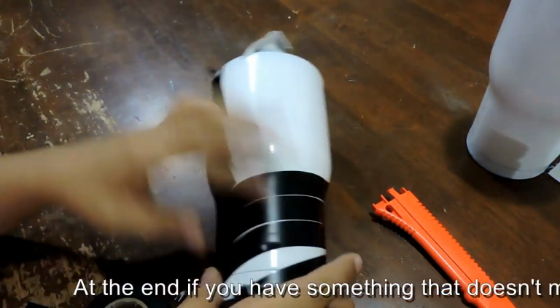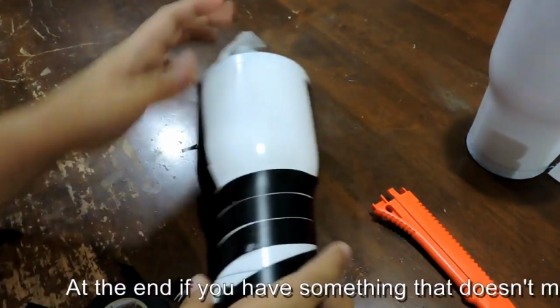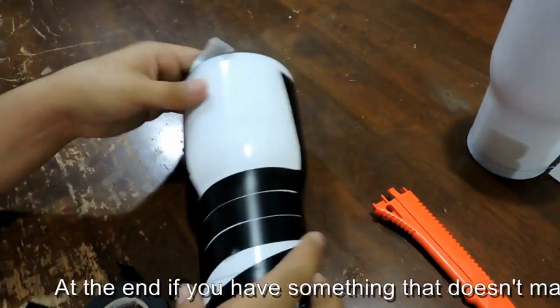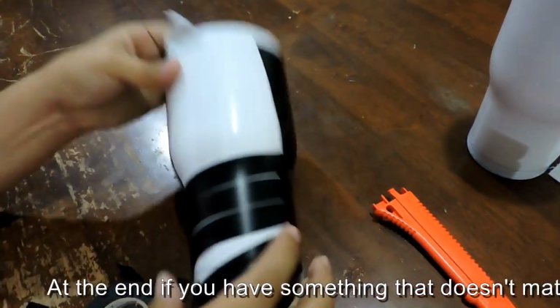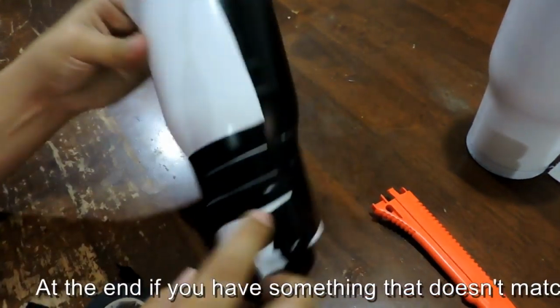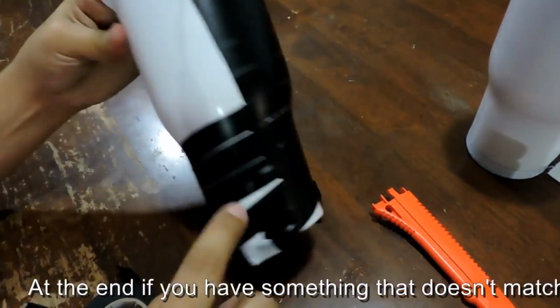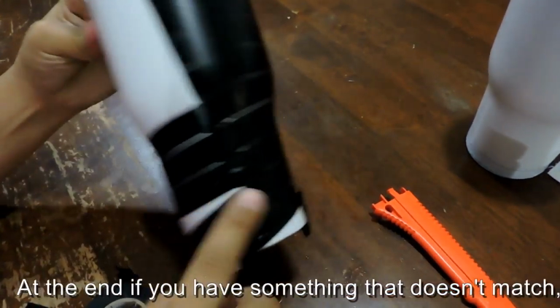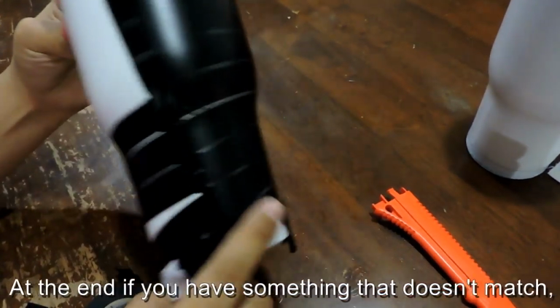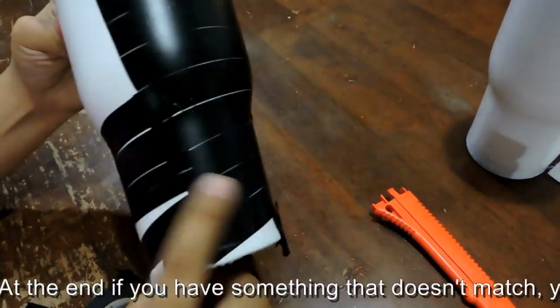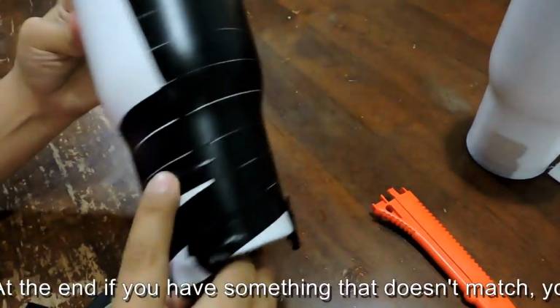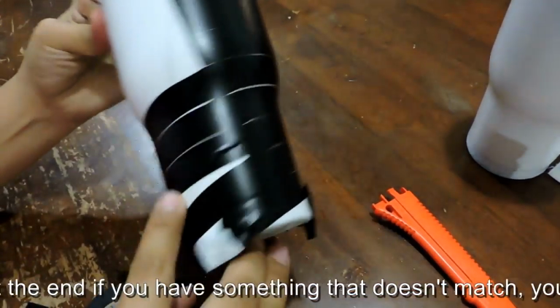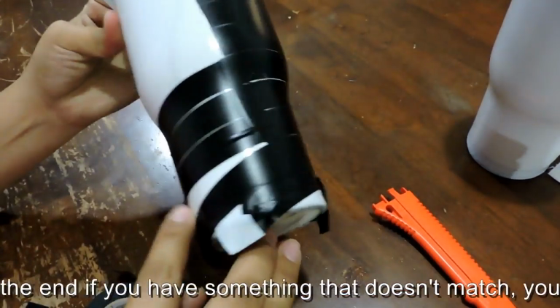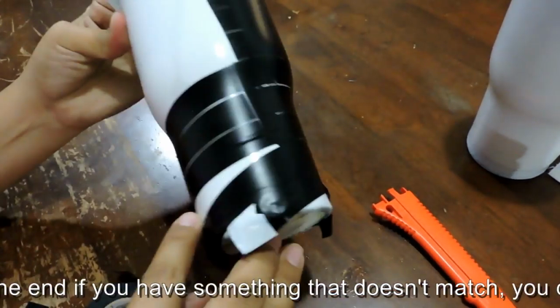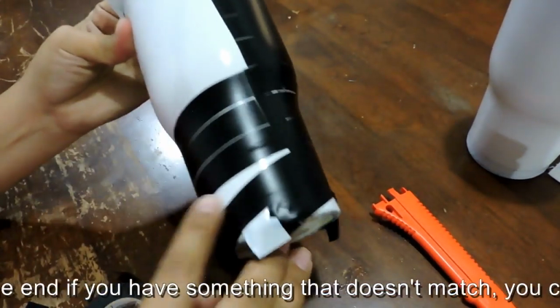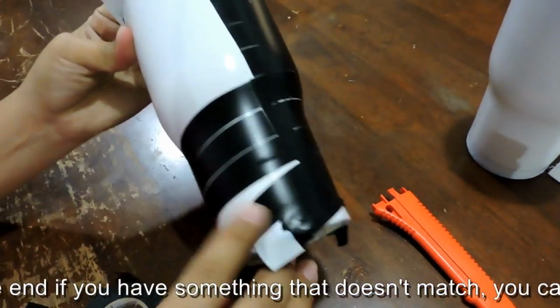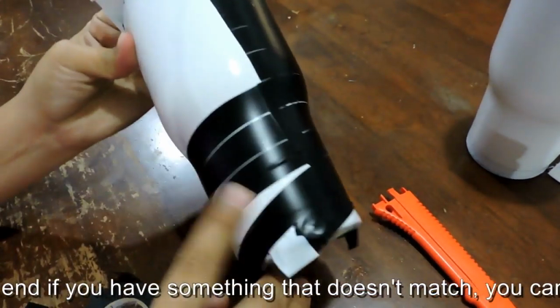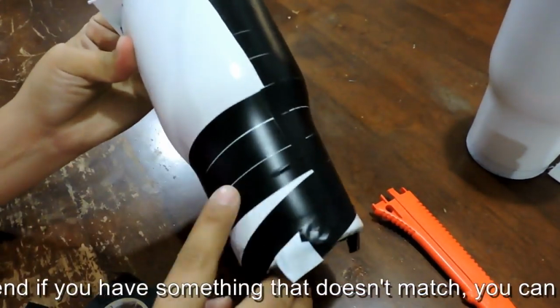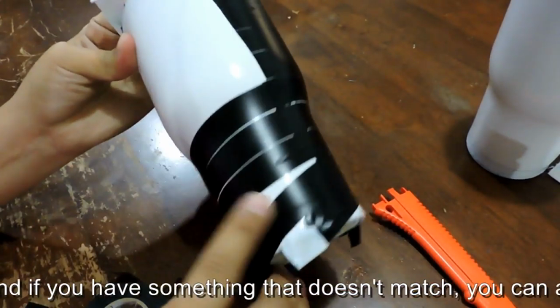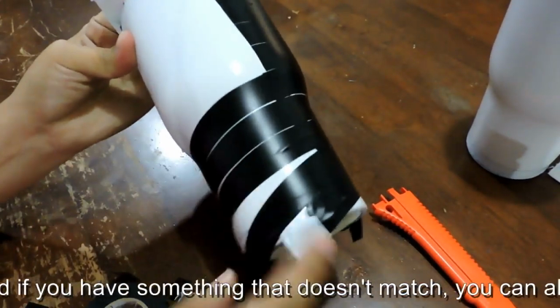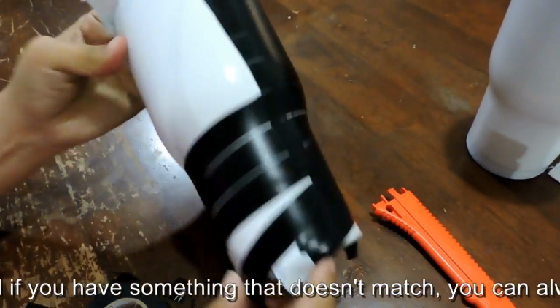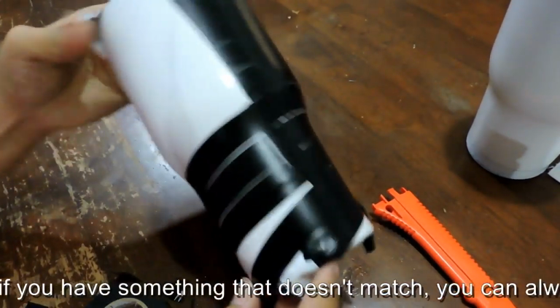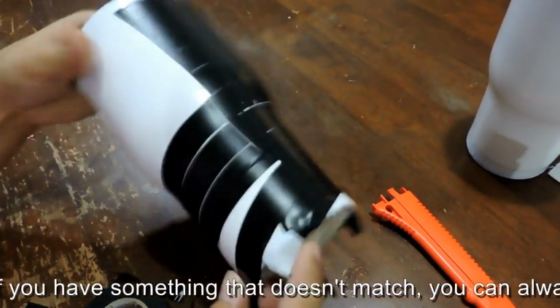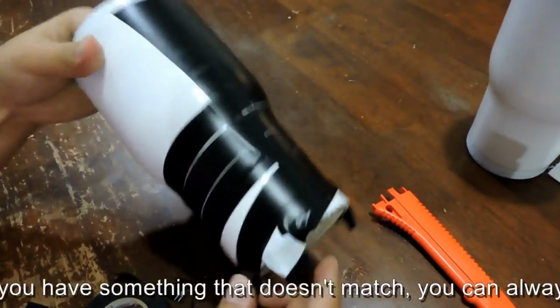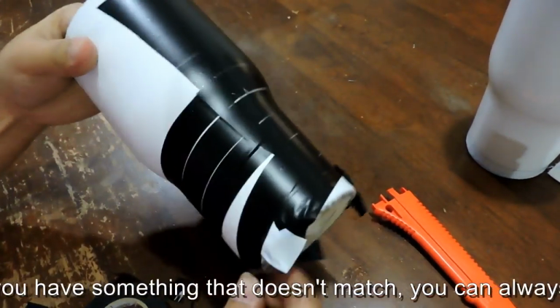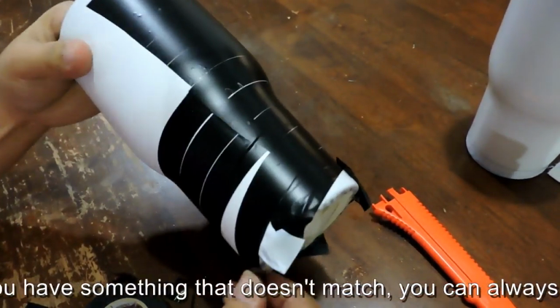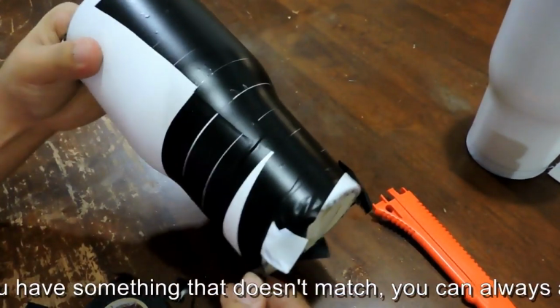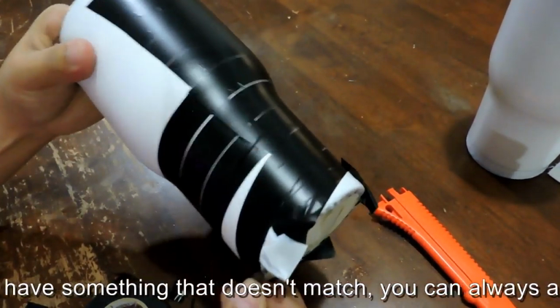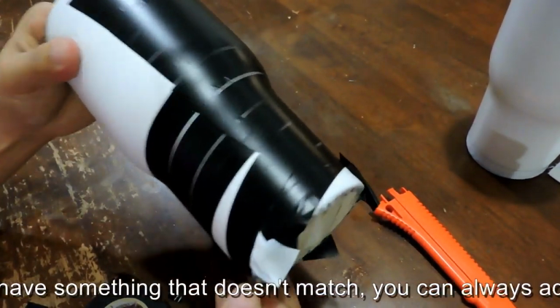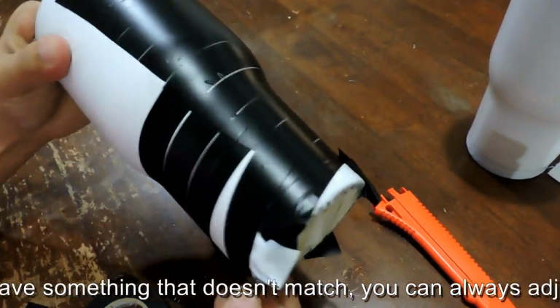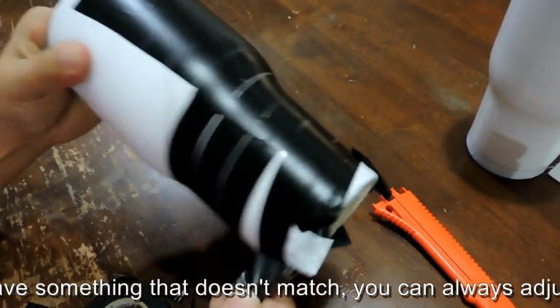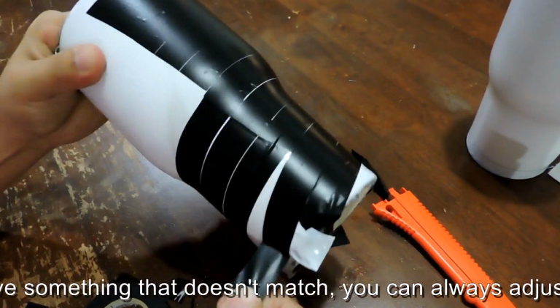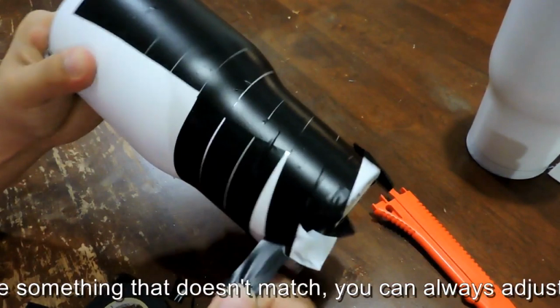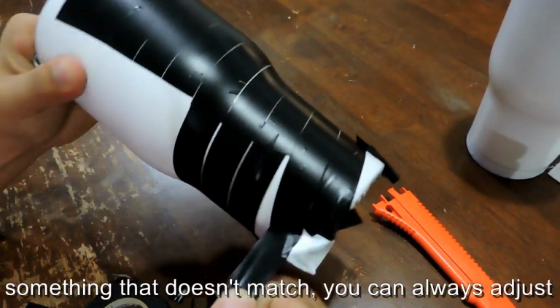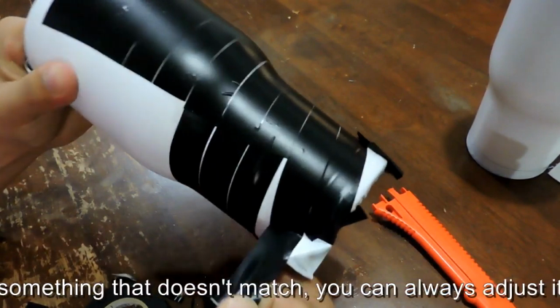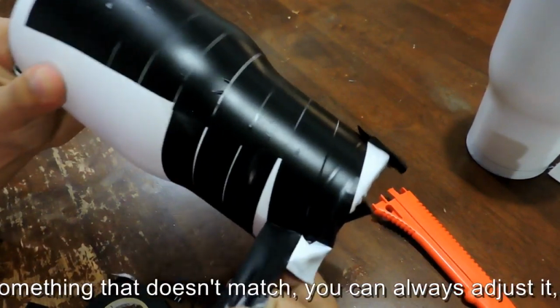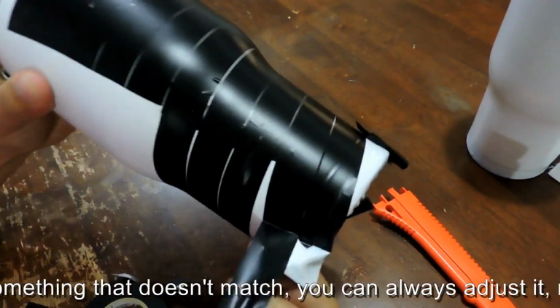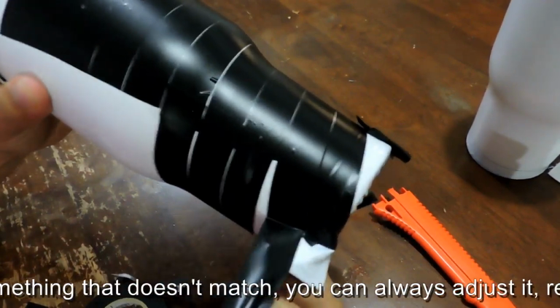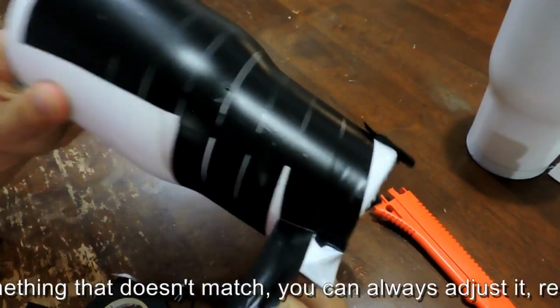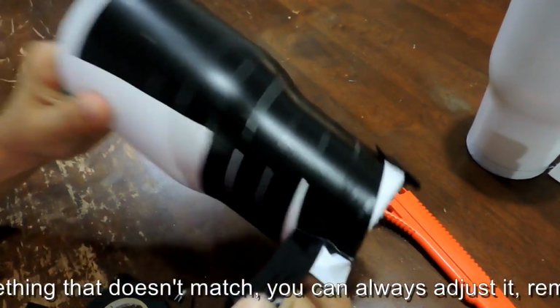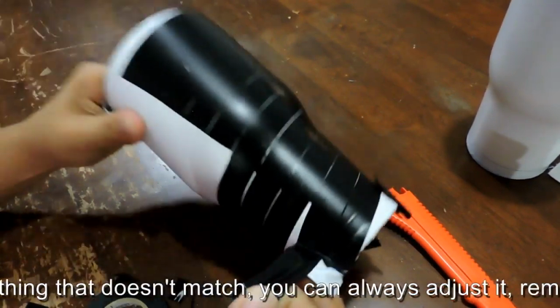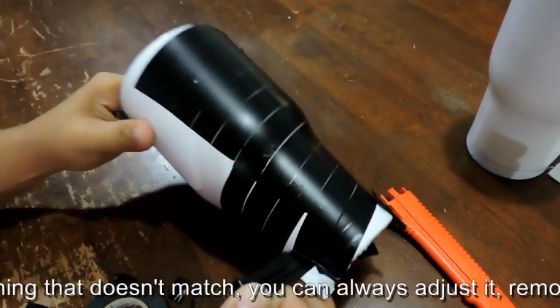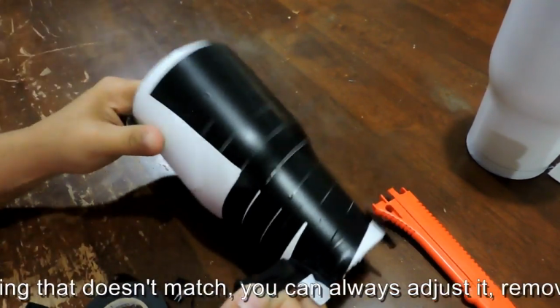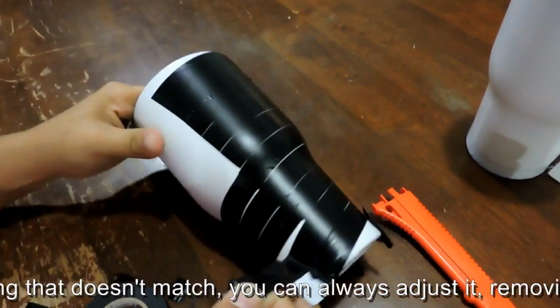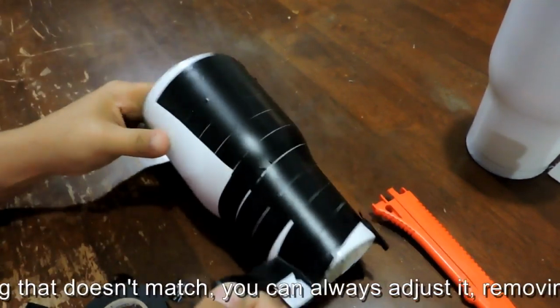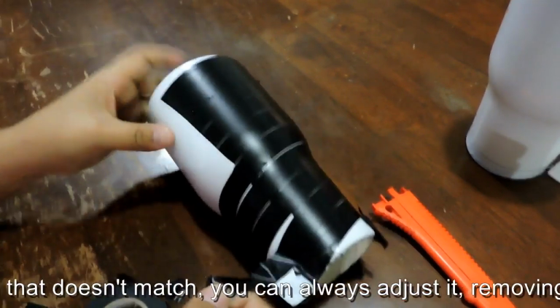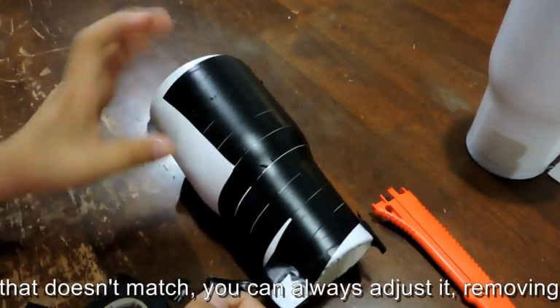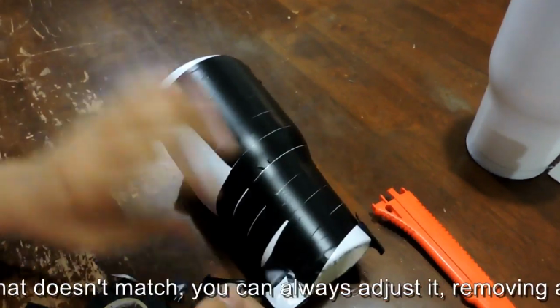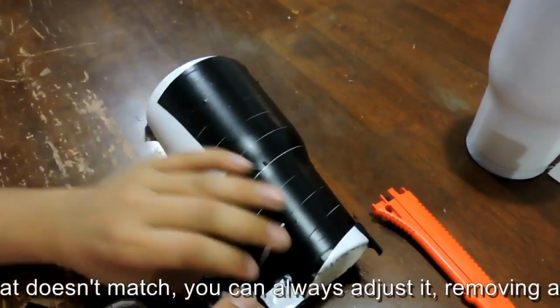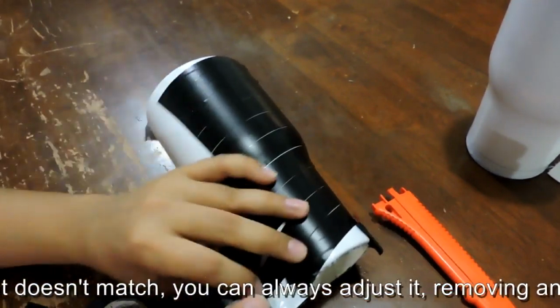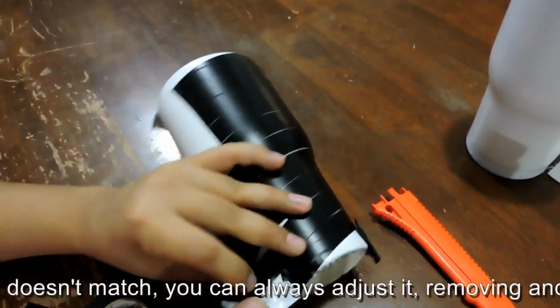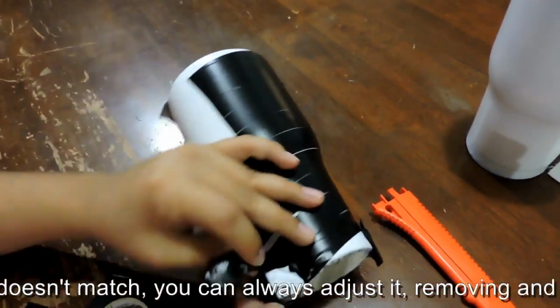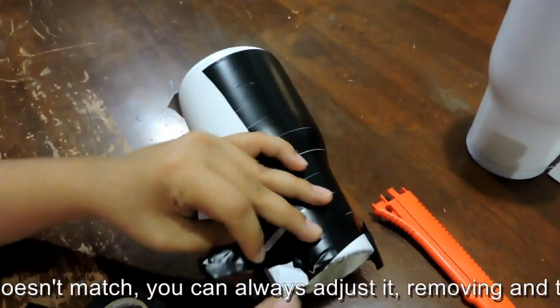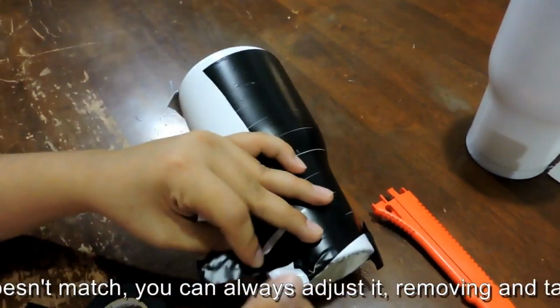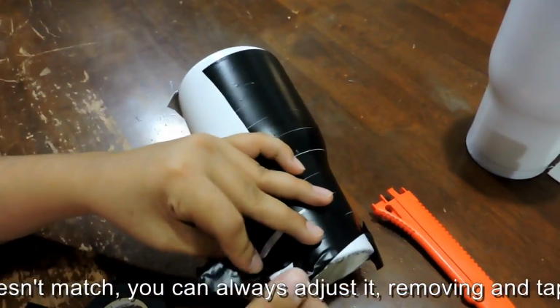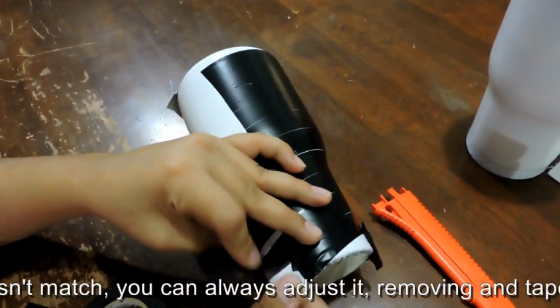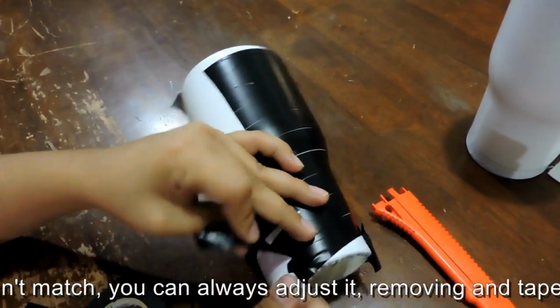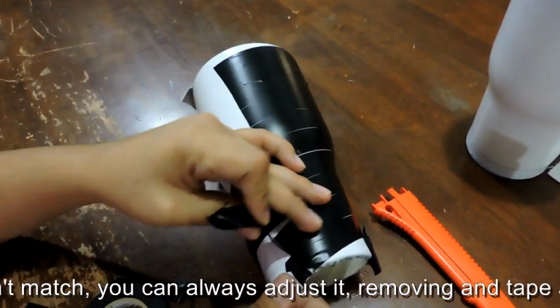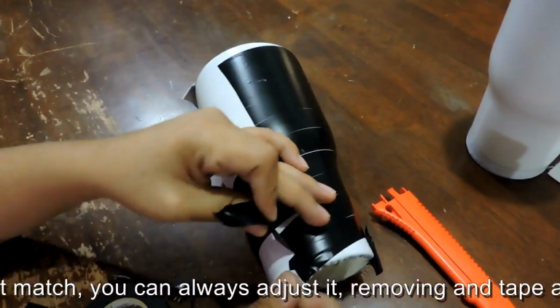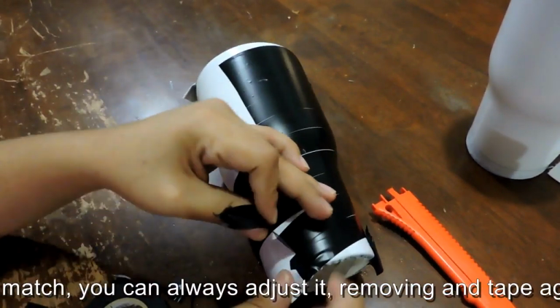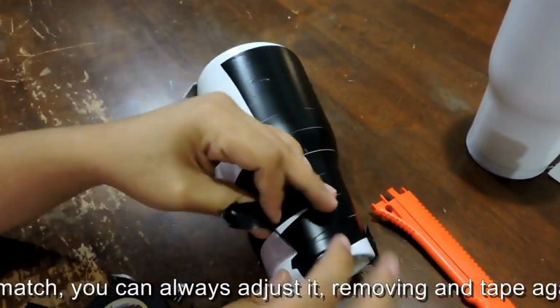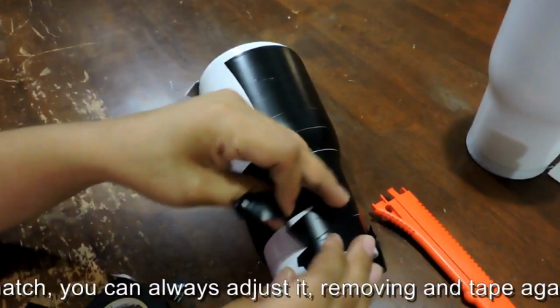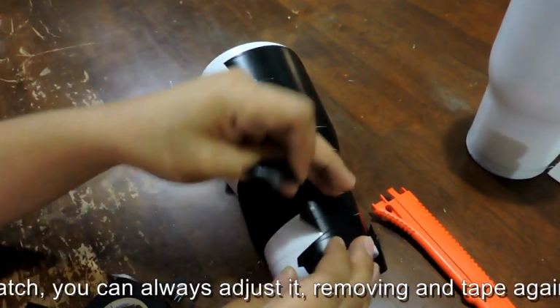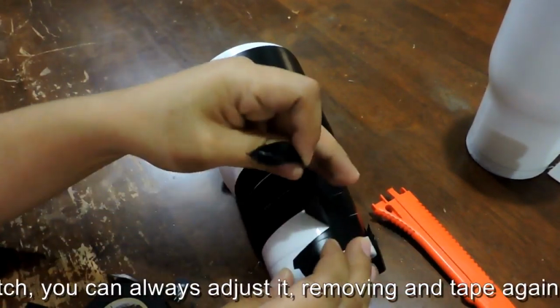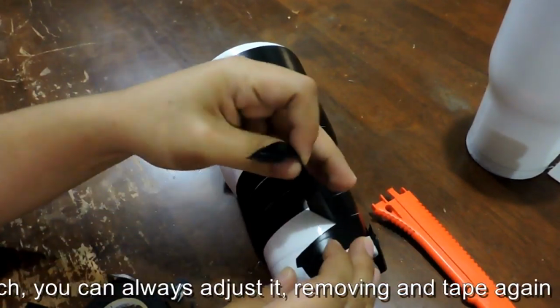At the end, if you have something that doesn't match, you can always adjust it, remove it, and tape it again.